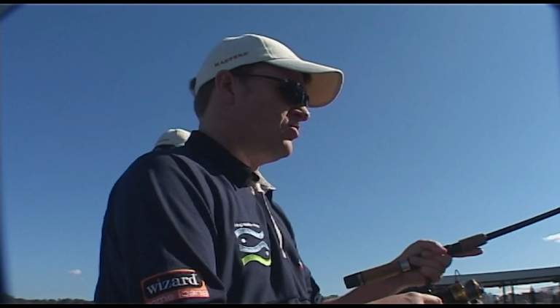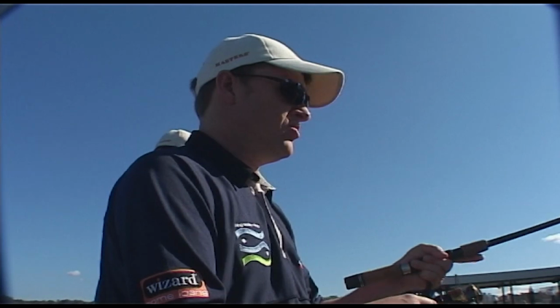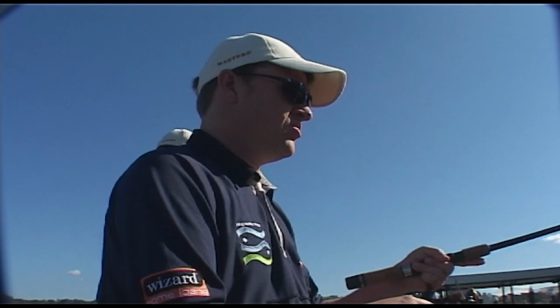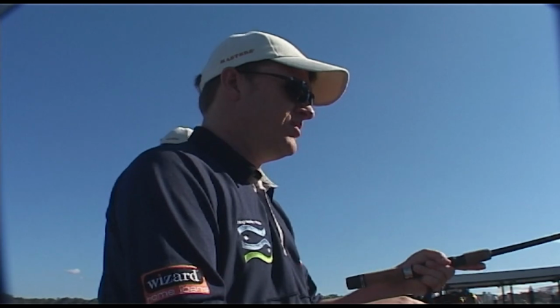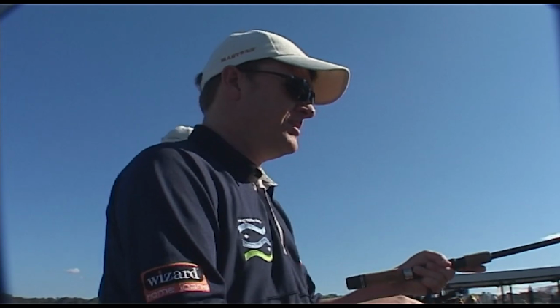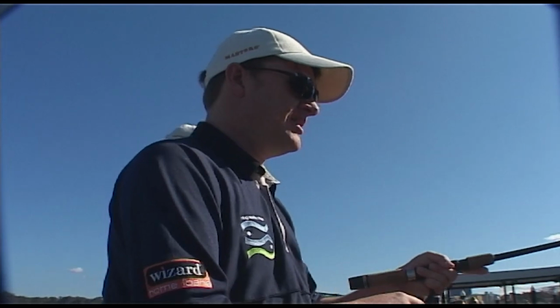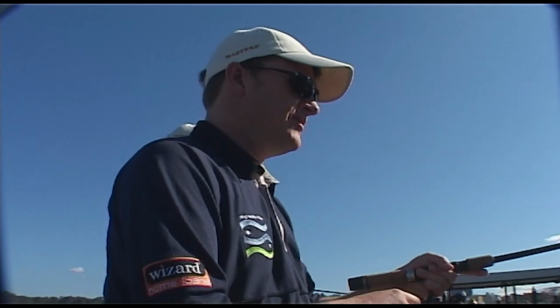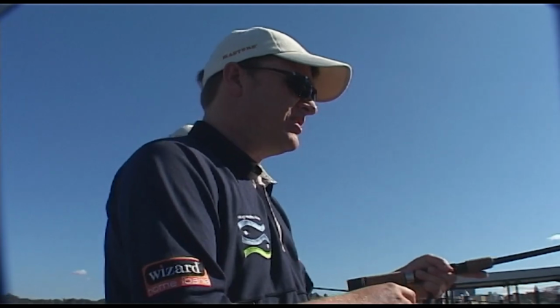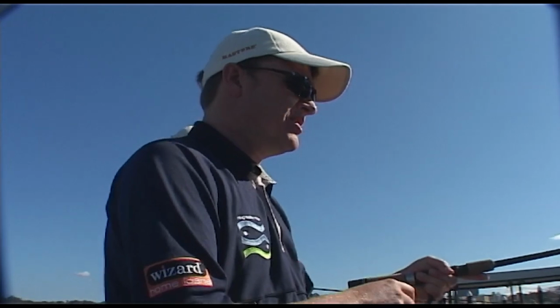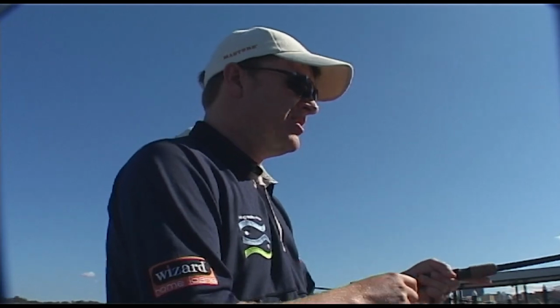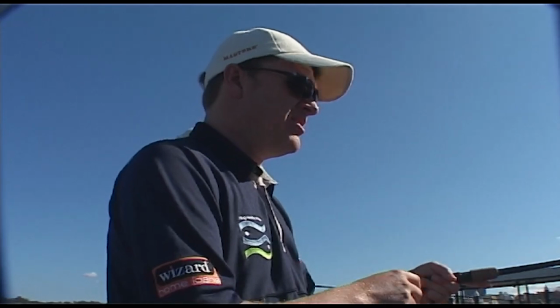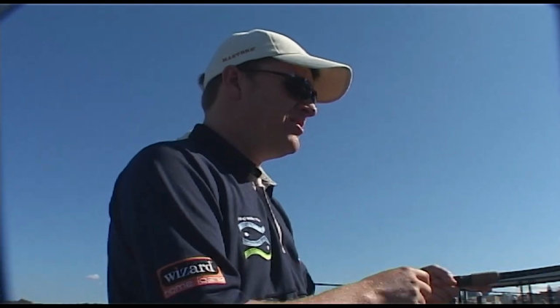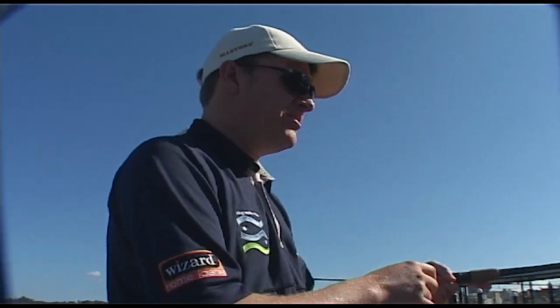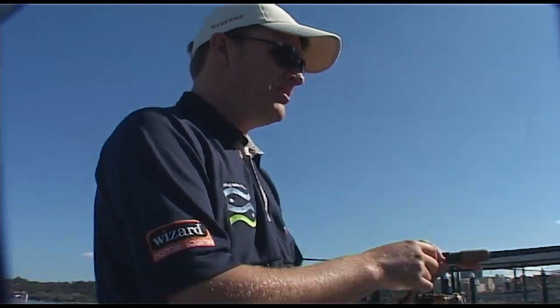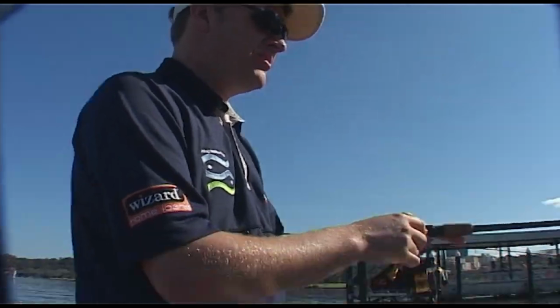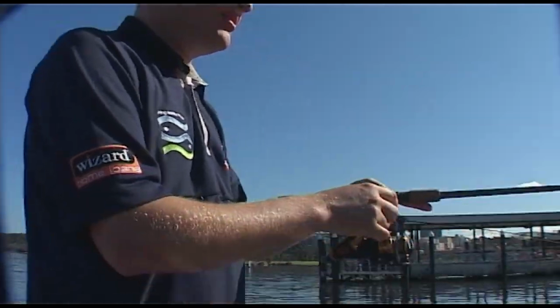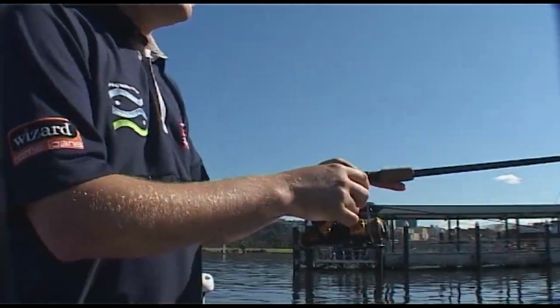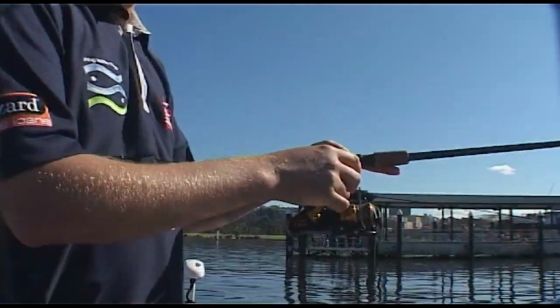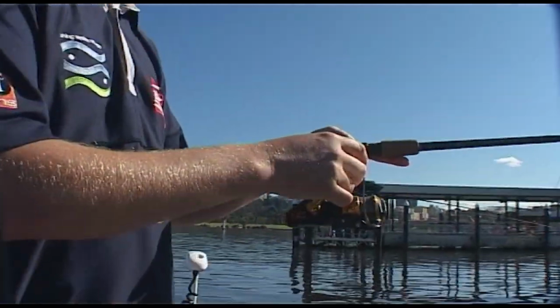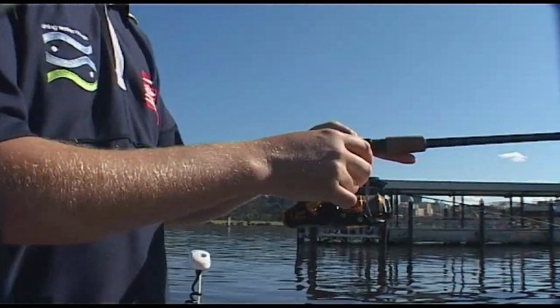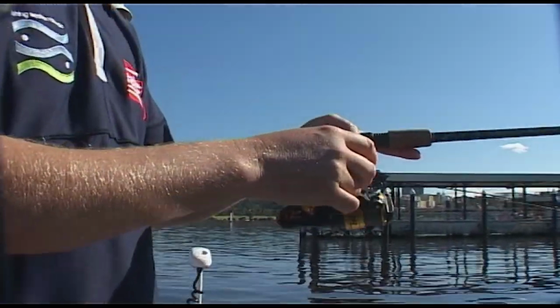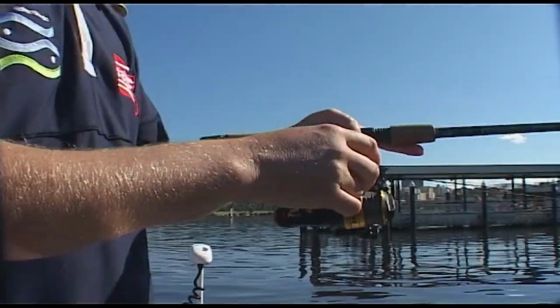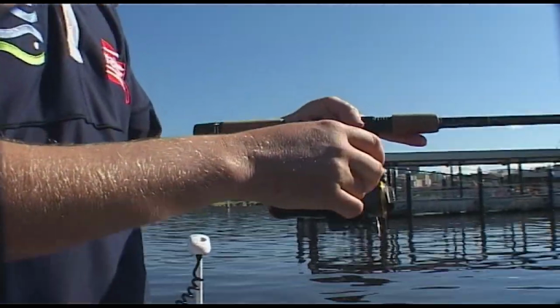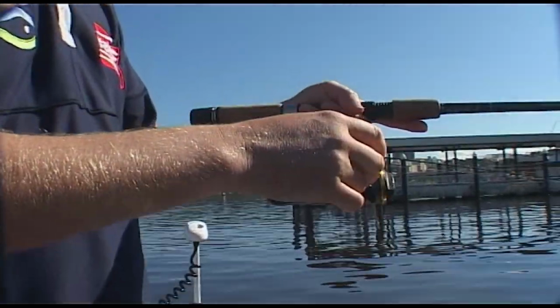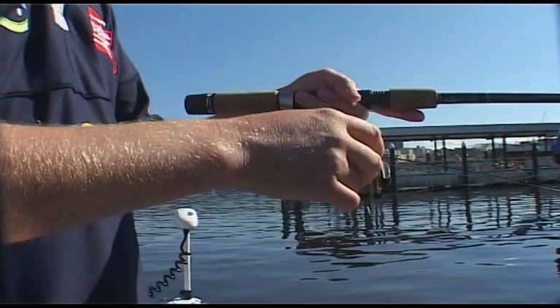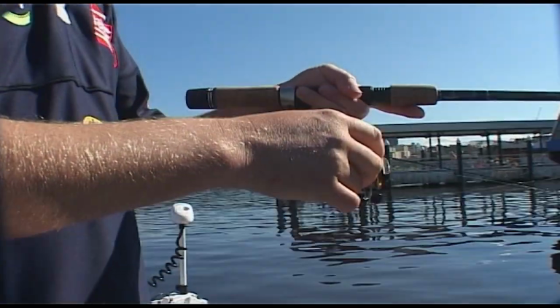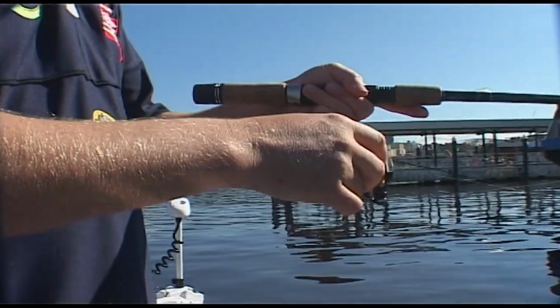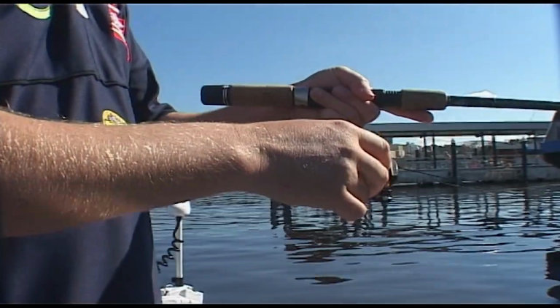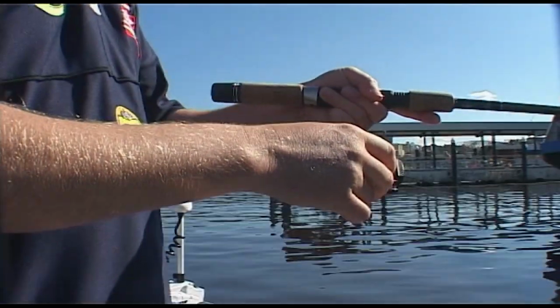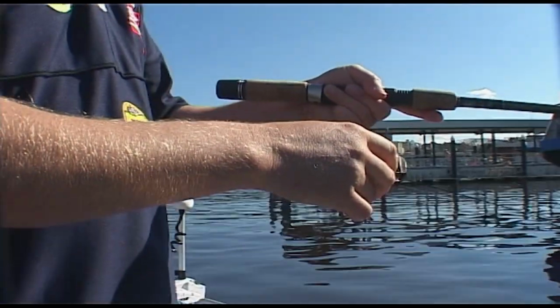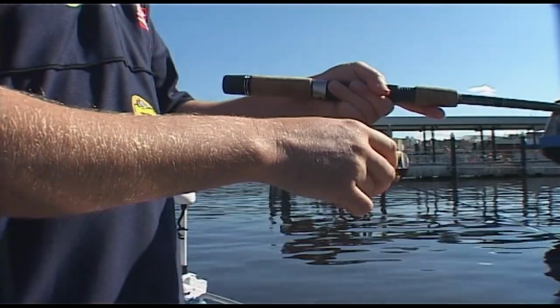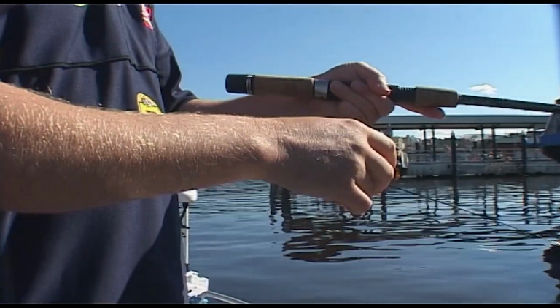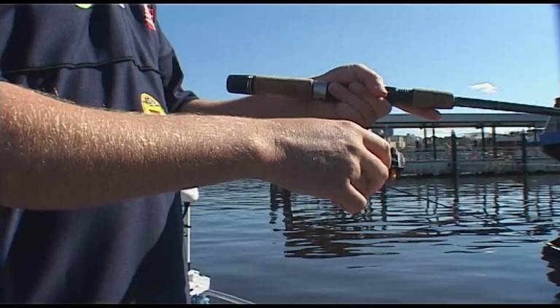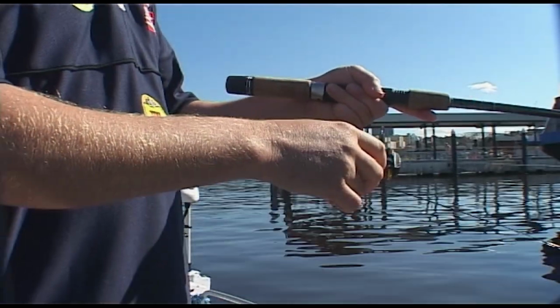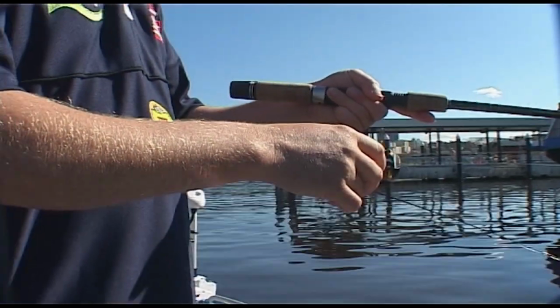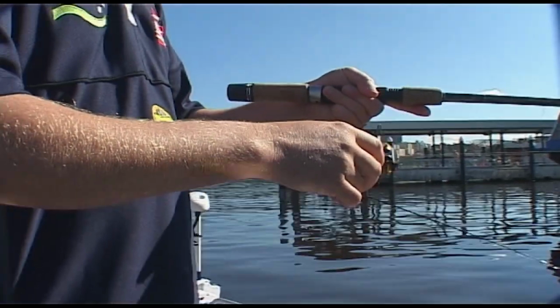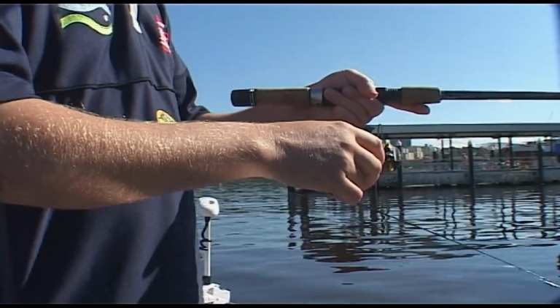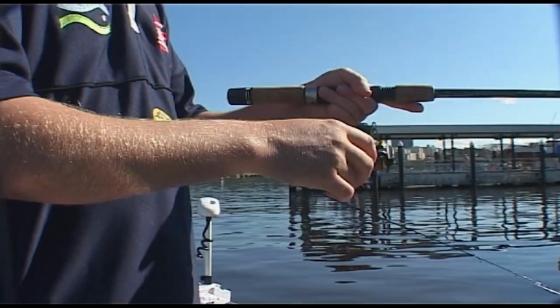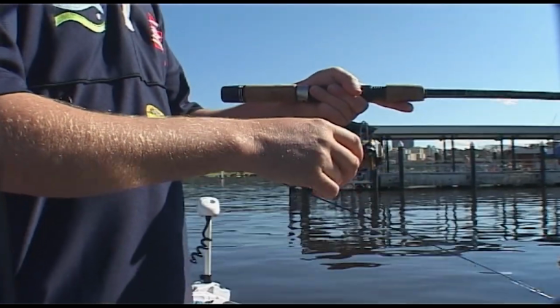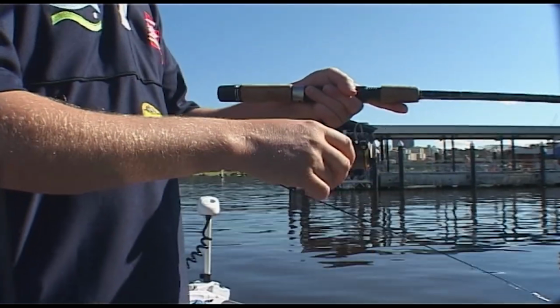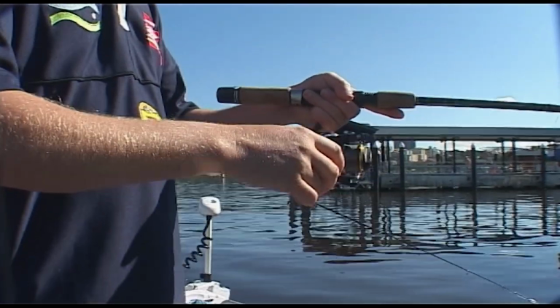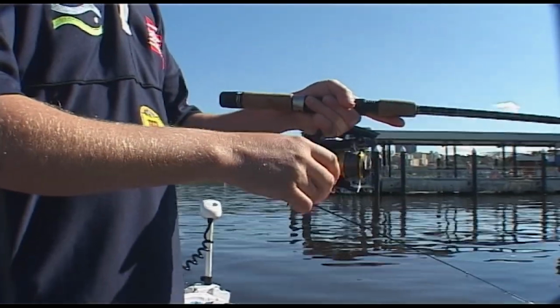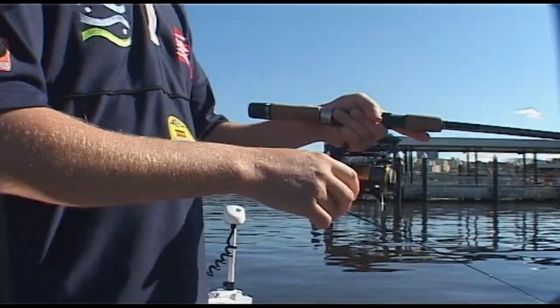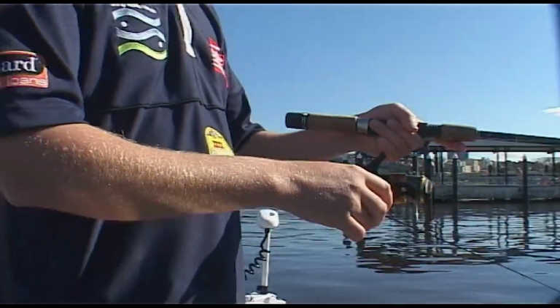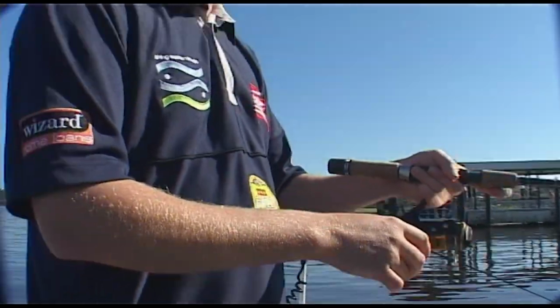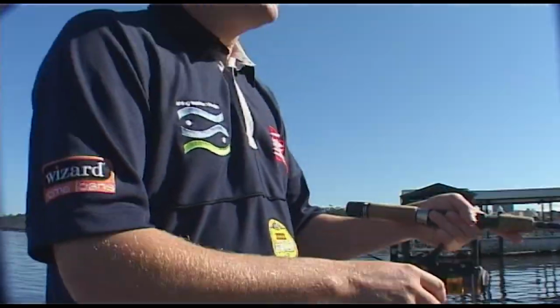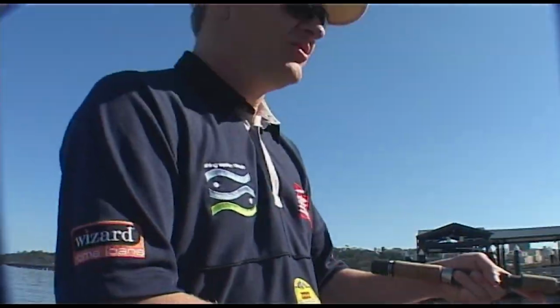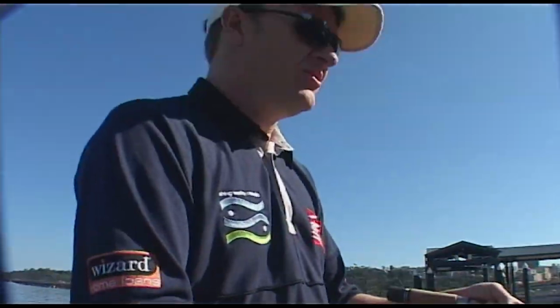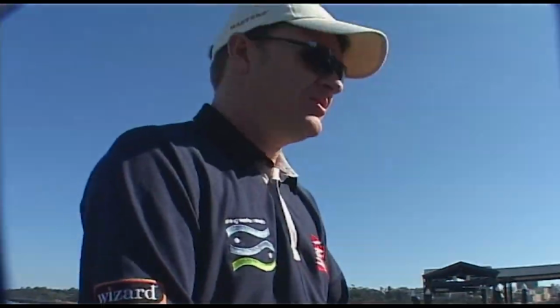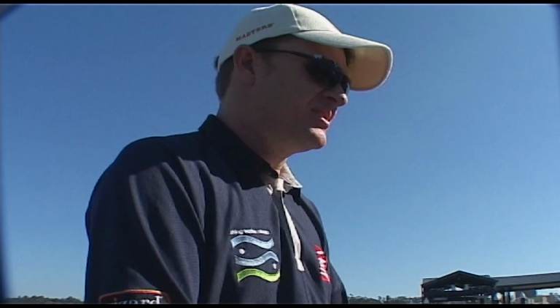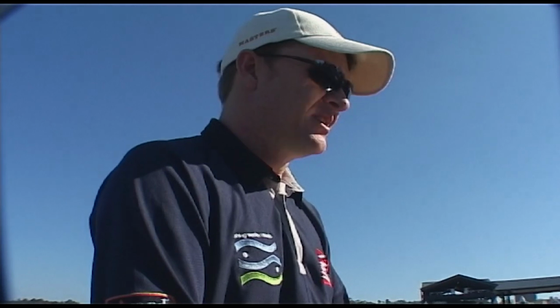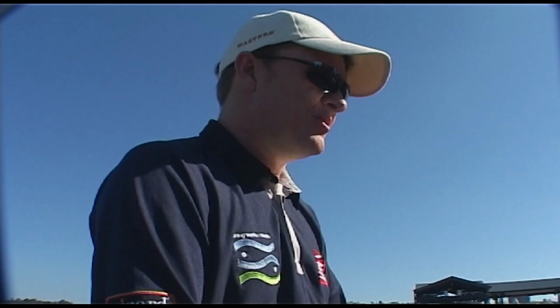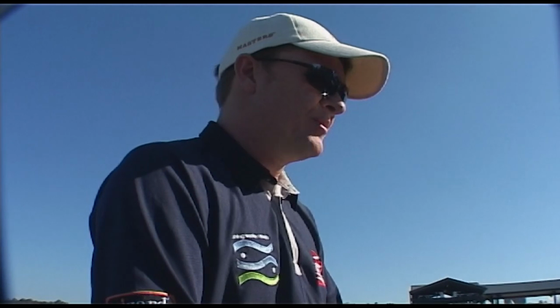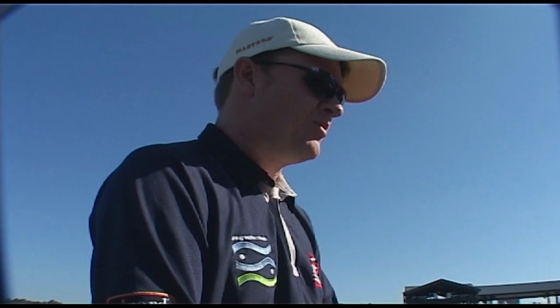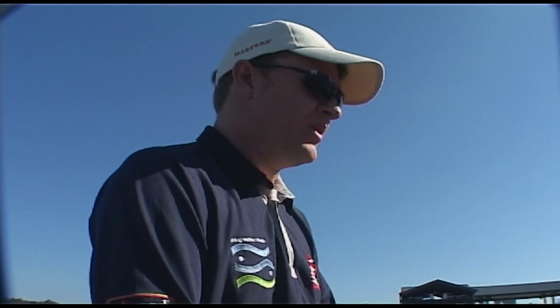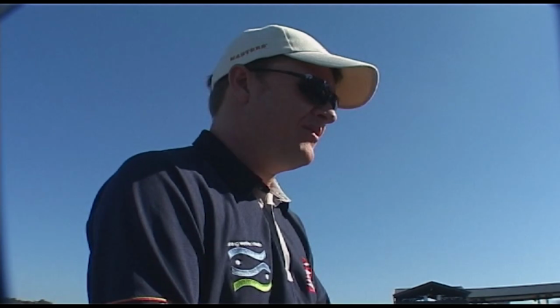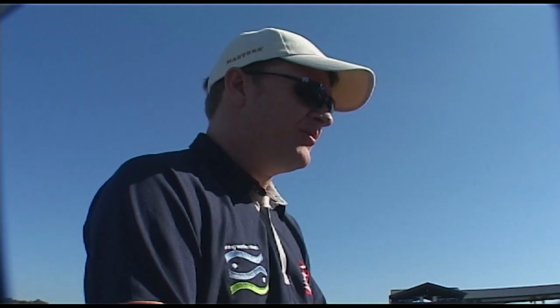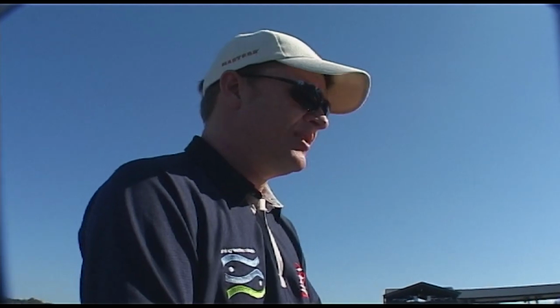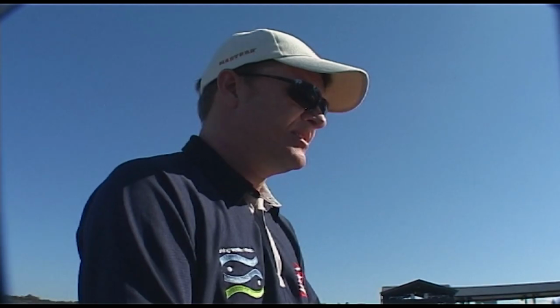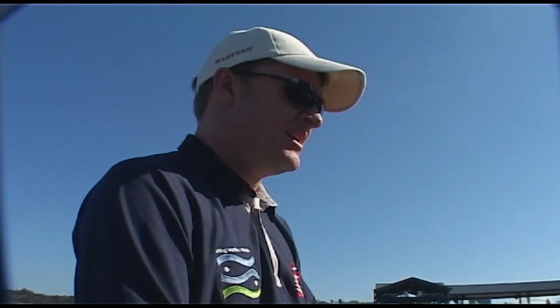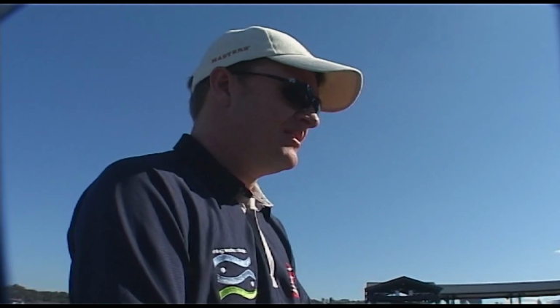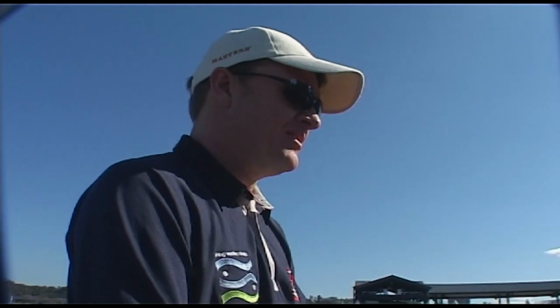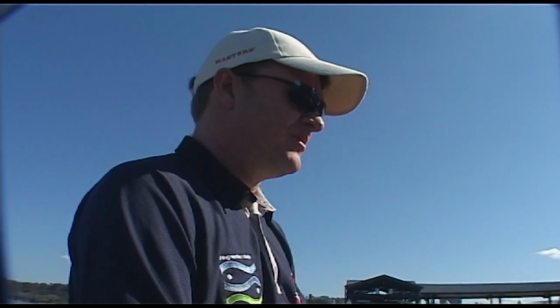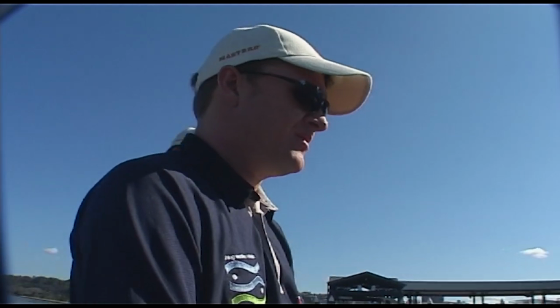Oh, he's having a go! Come on - well it was a good one too, just a little bit of weight, very tentative.